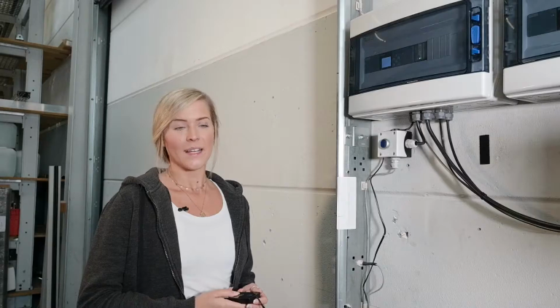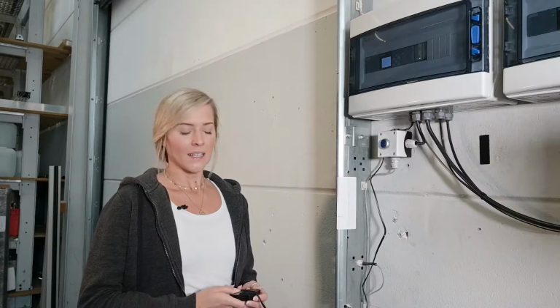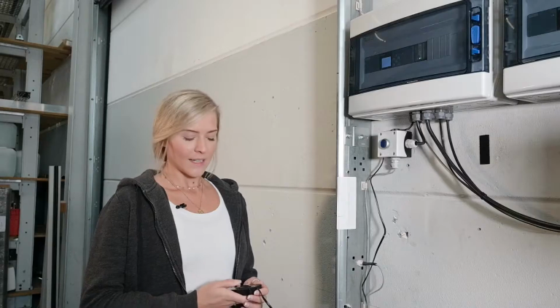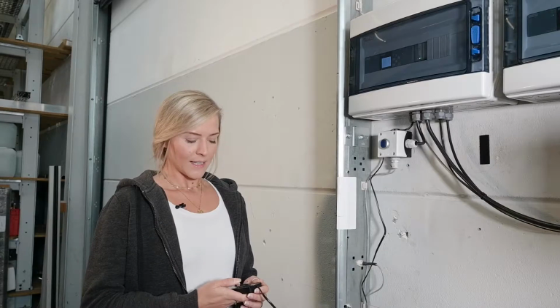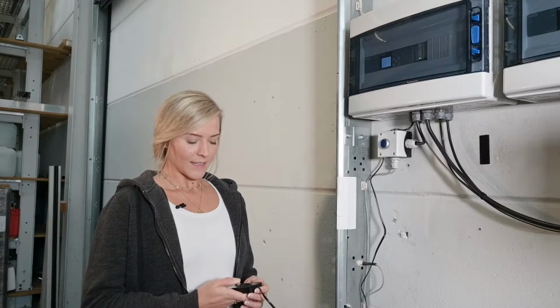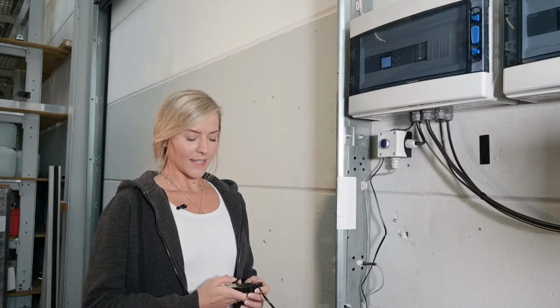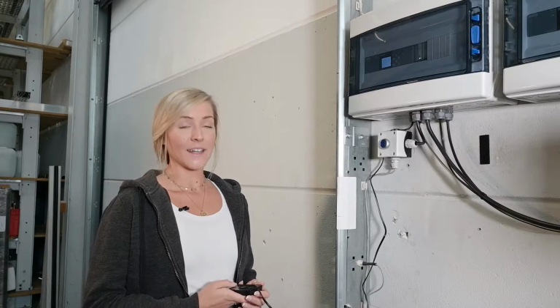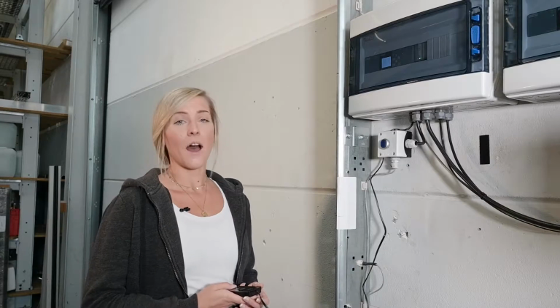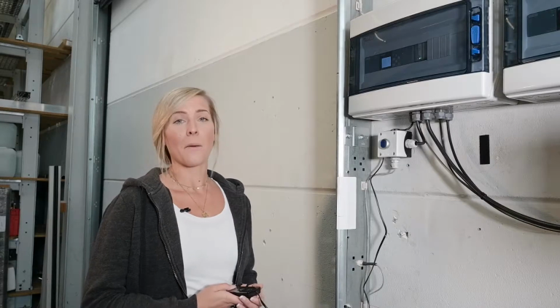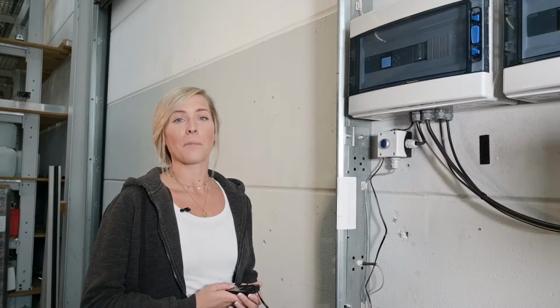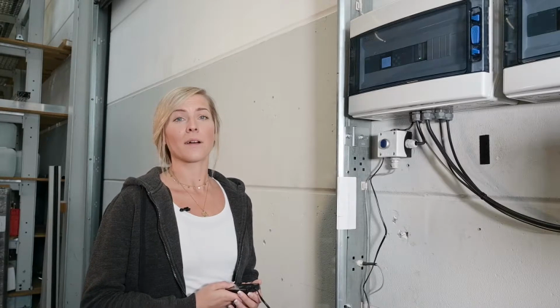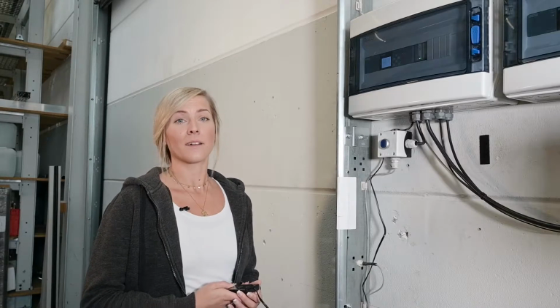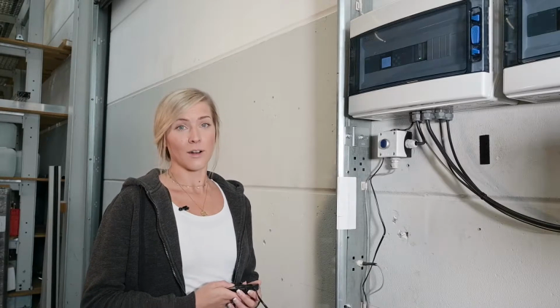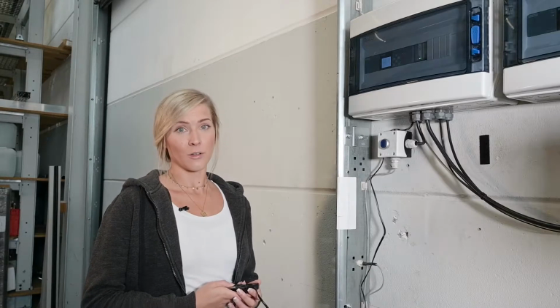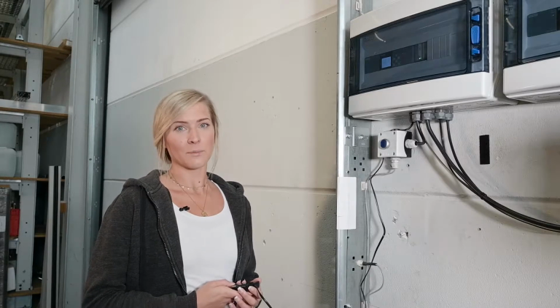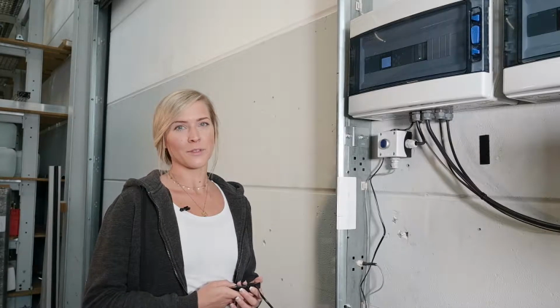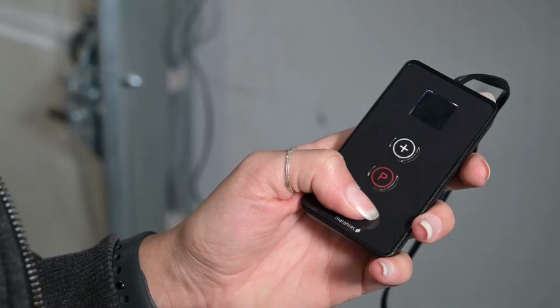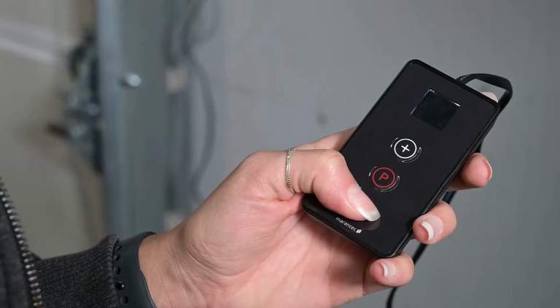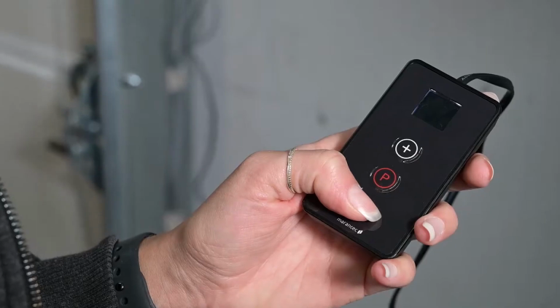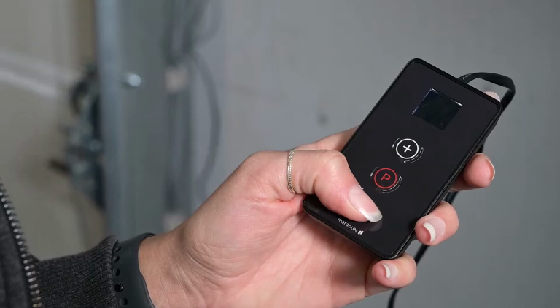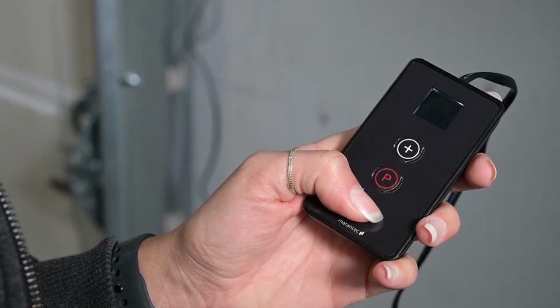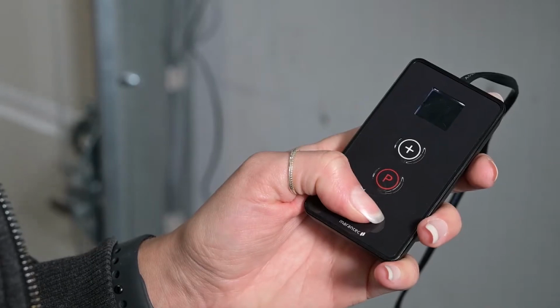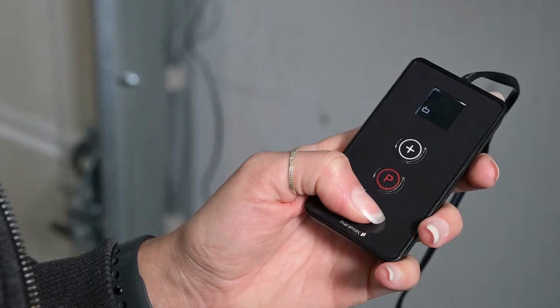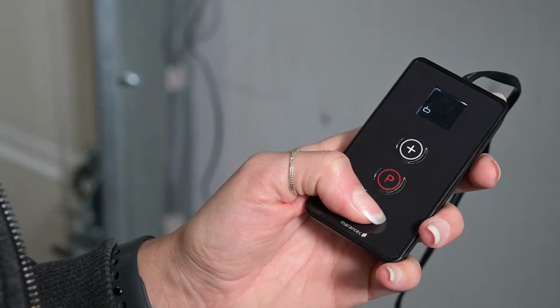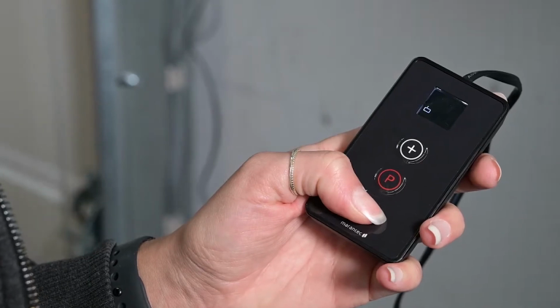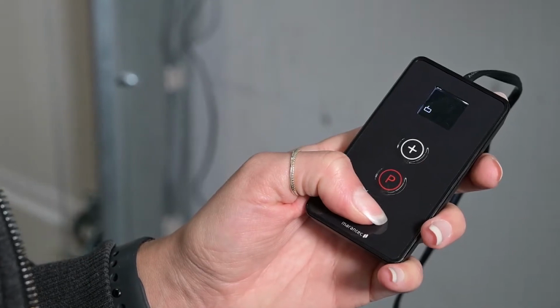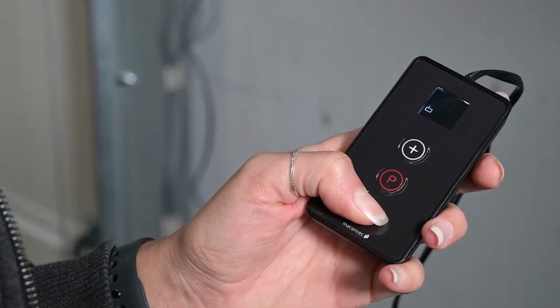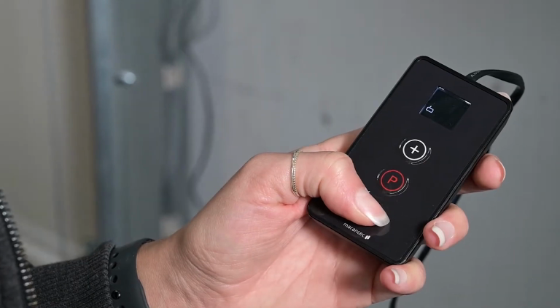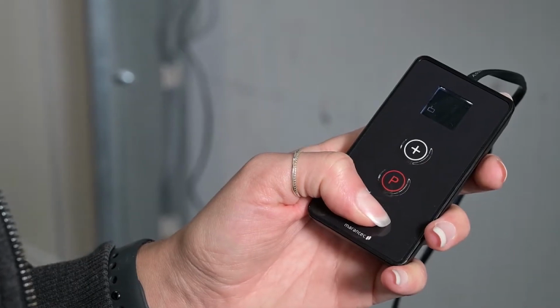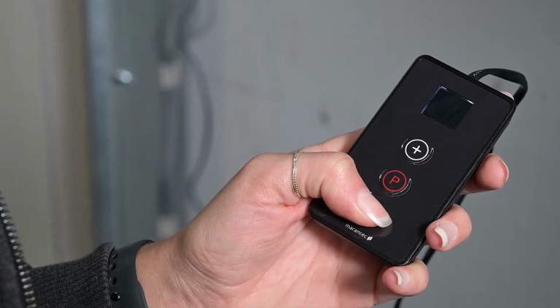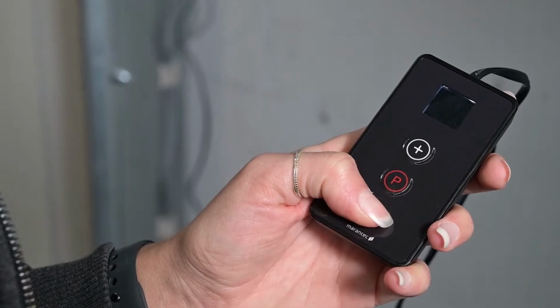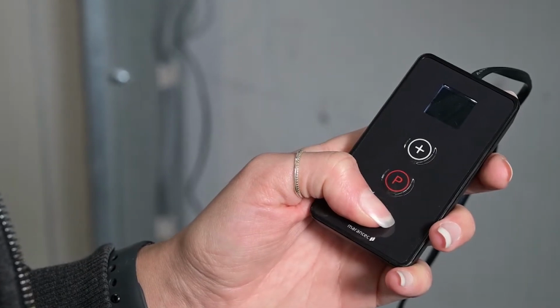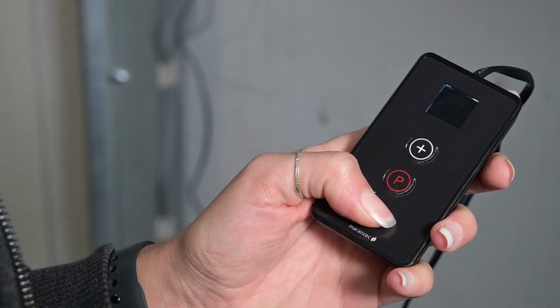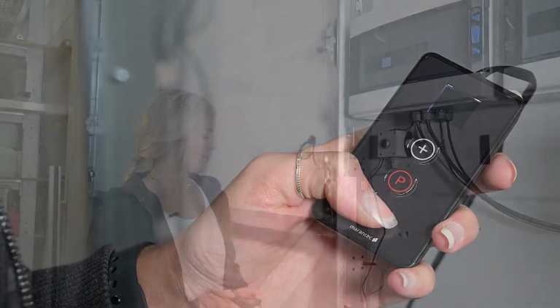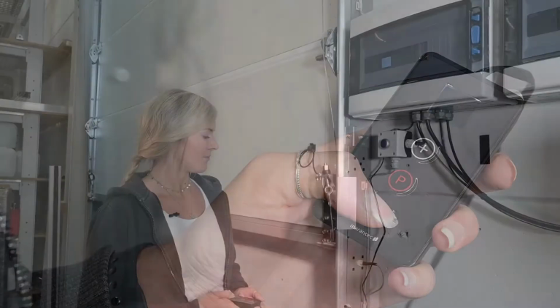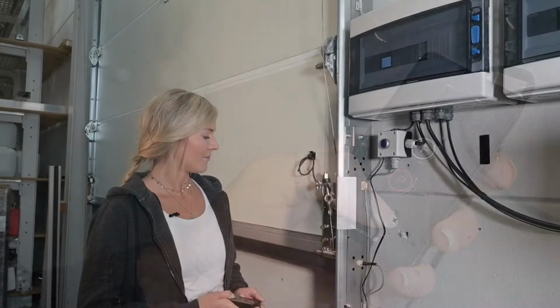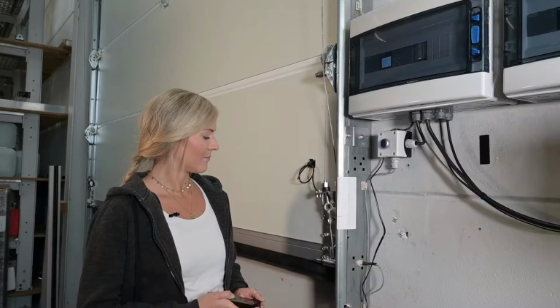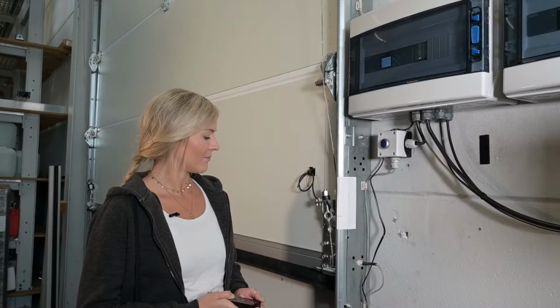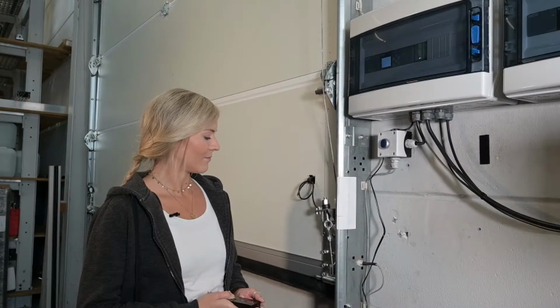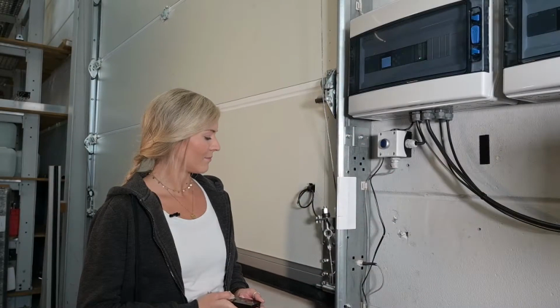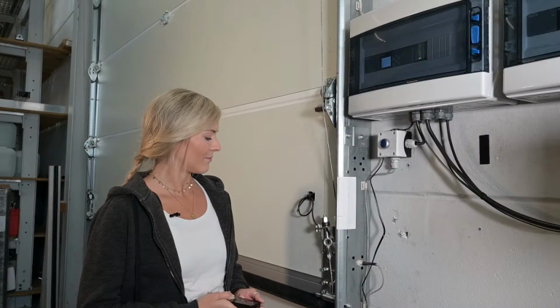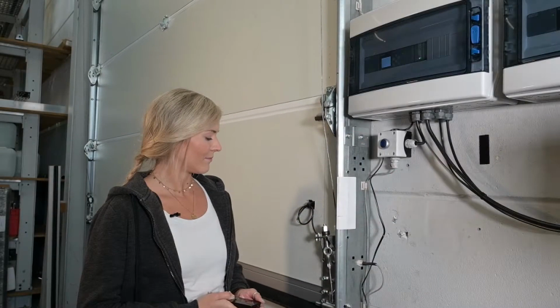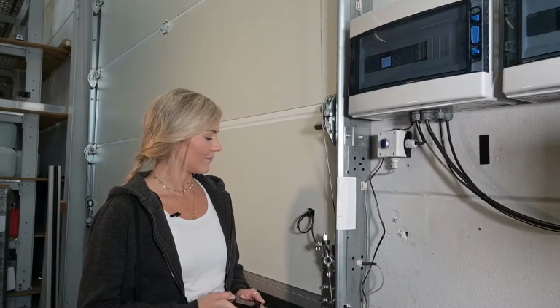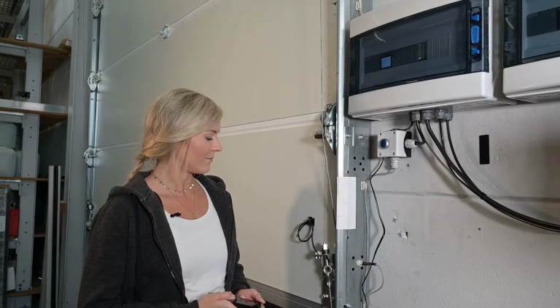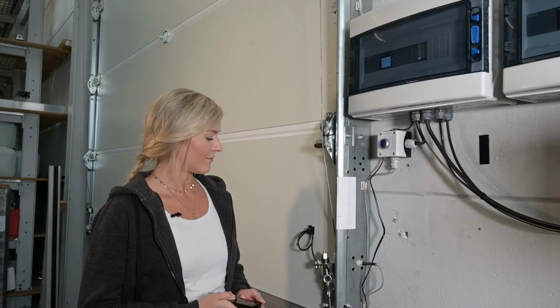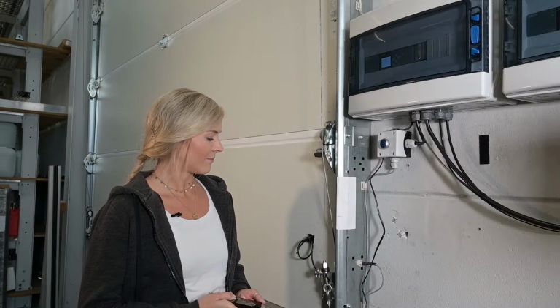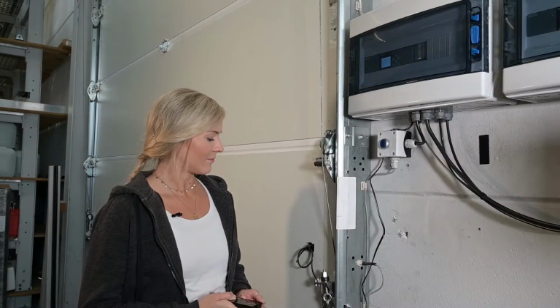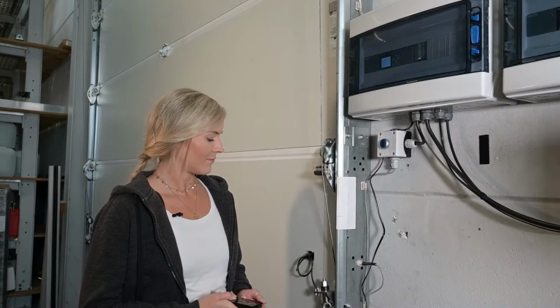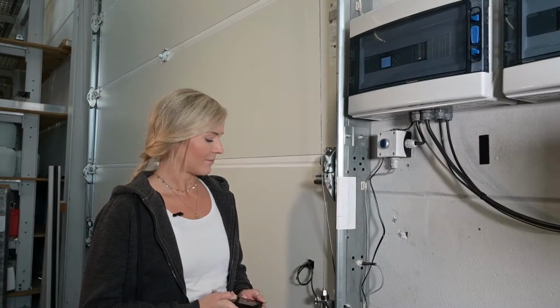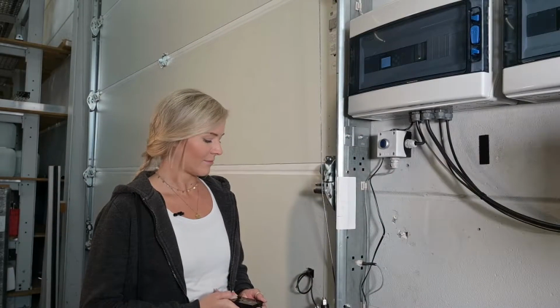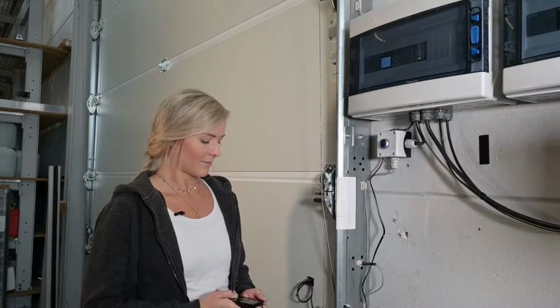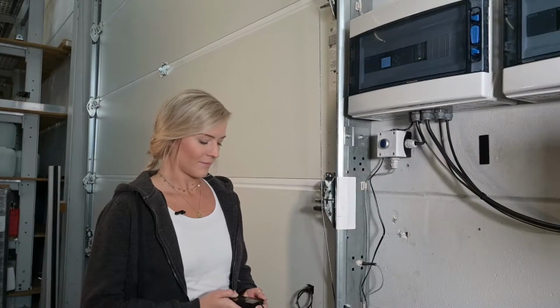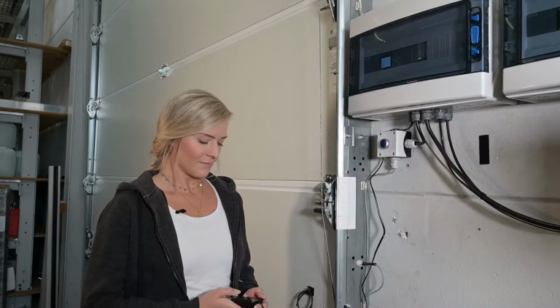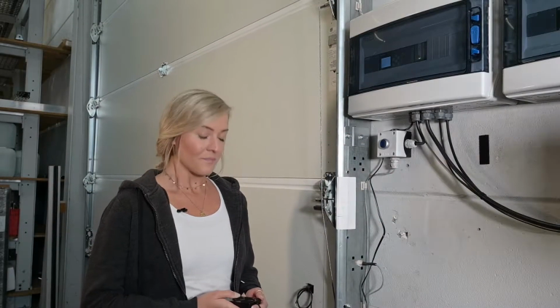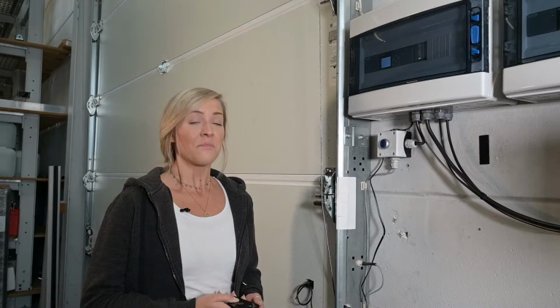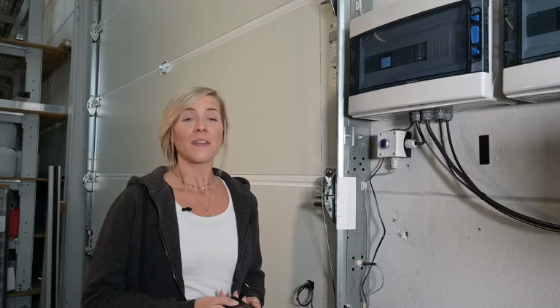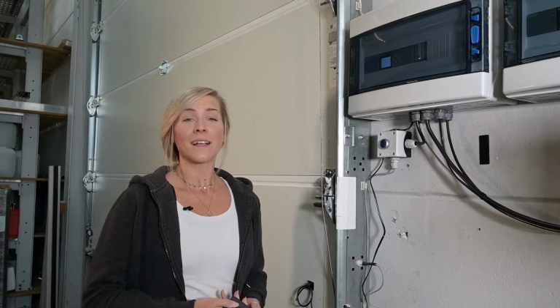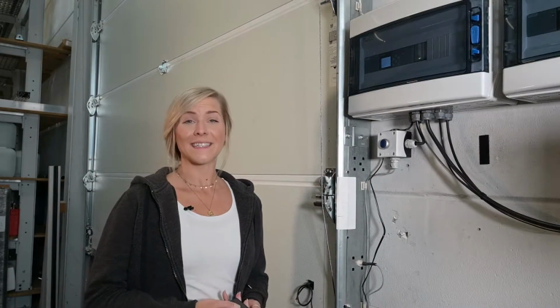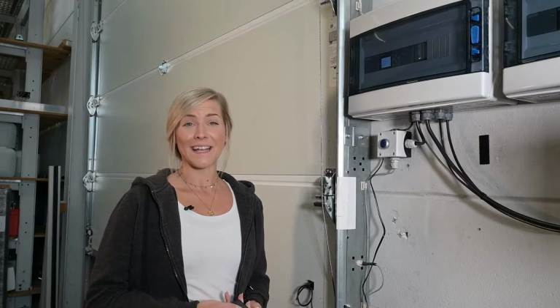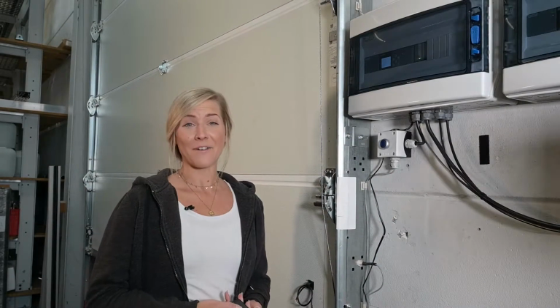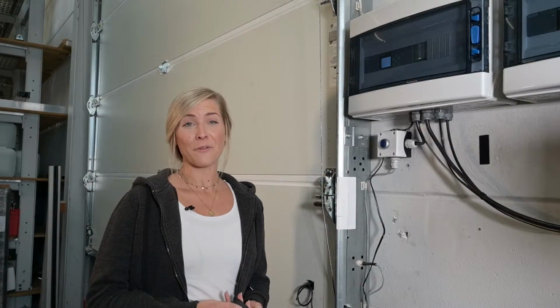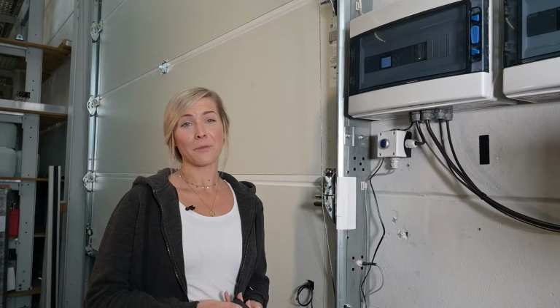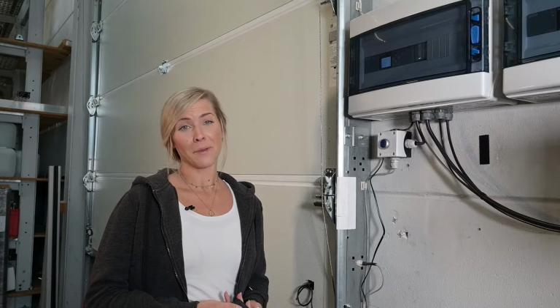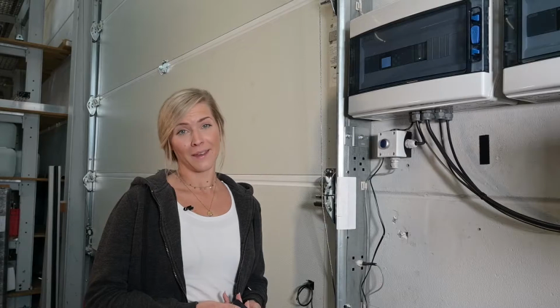Set up the closed position by holding down minus. Save with P.